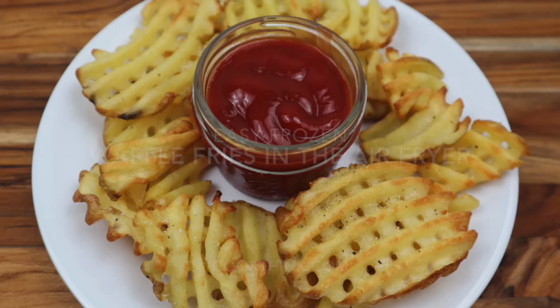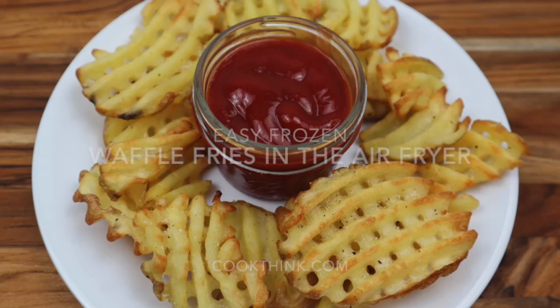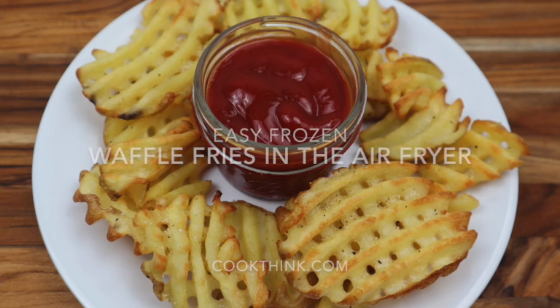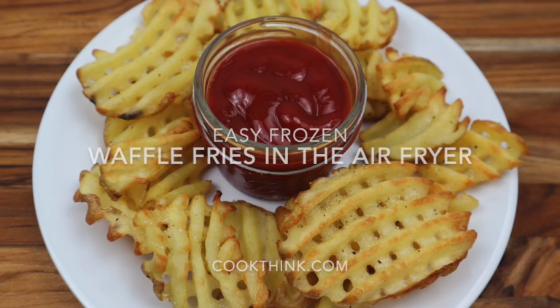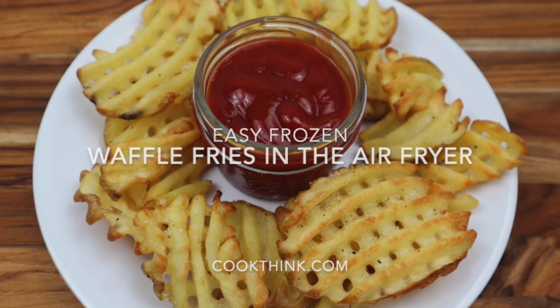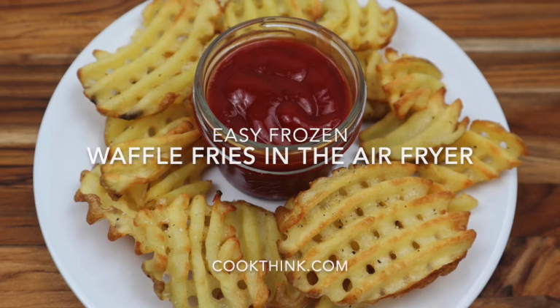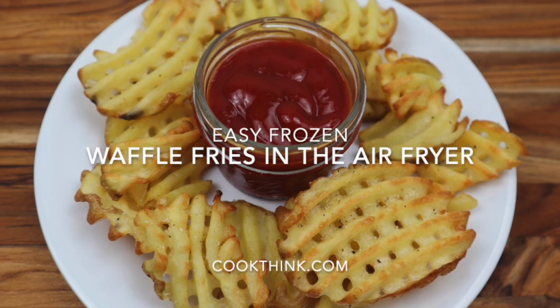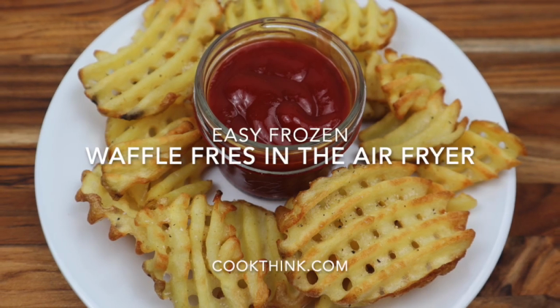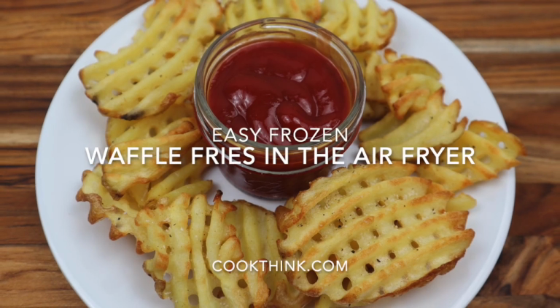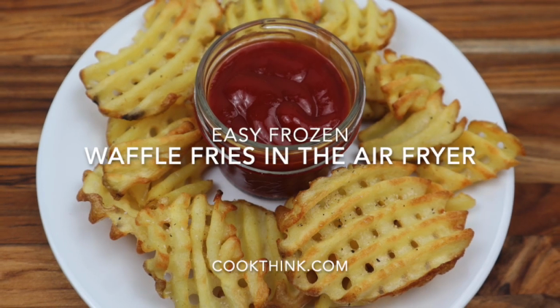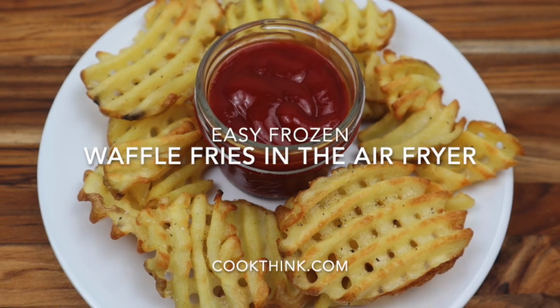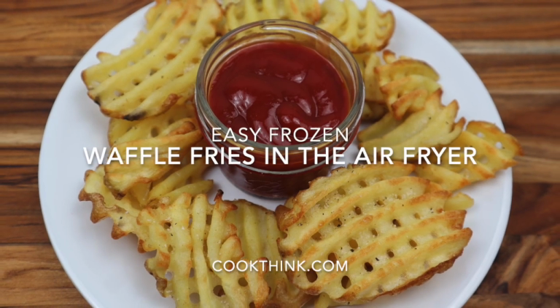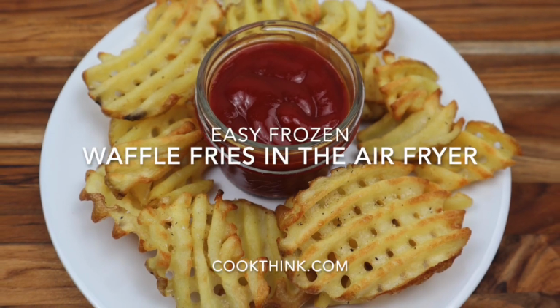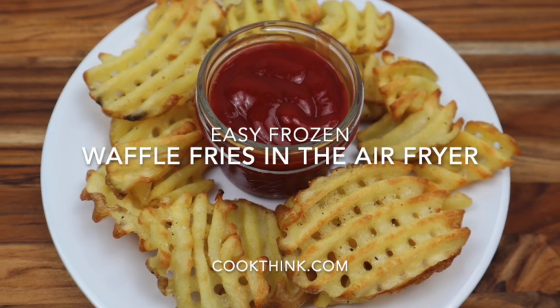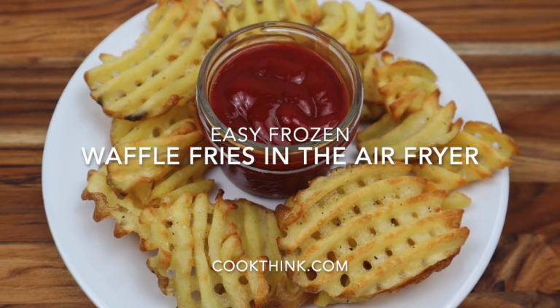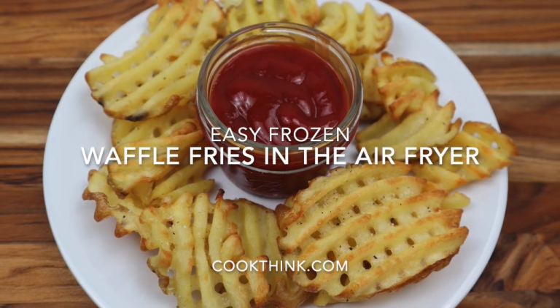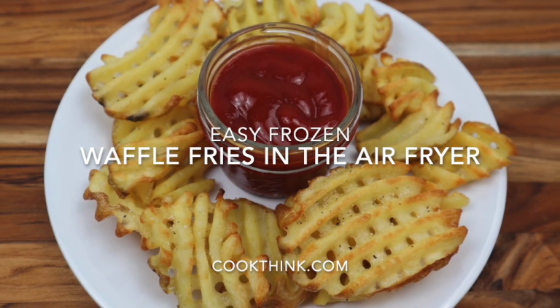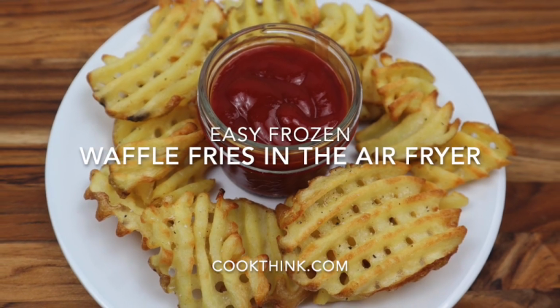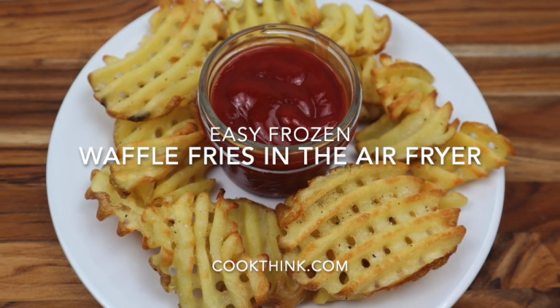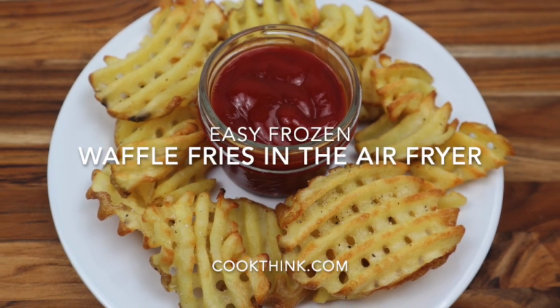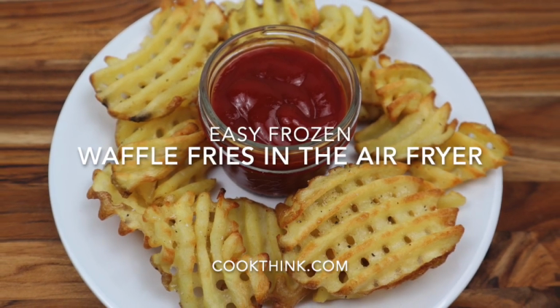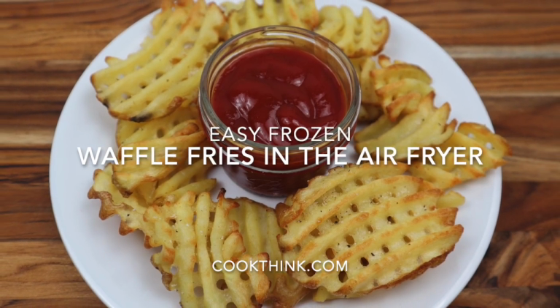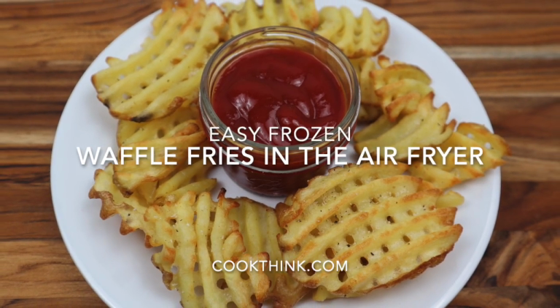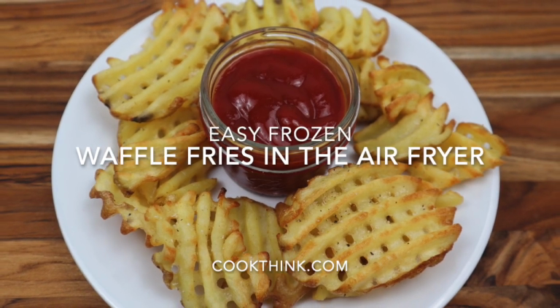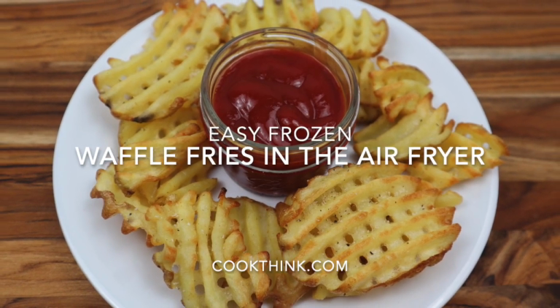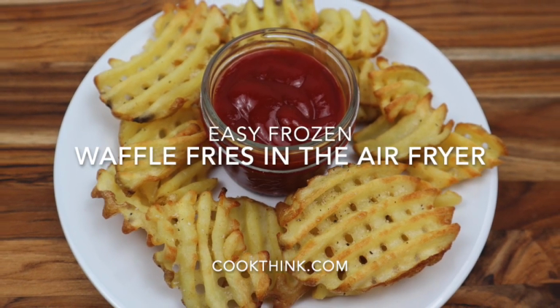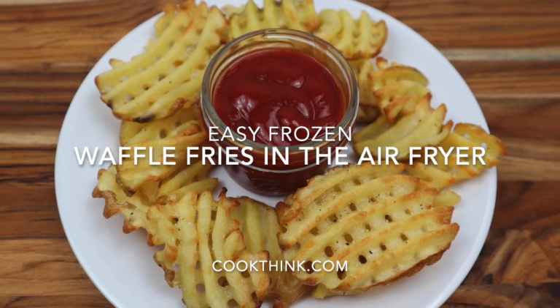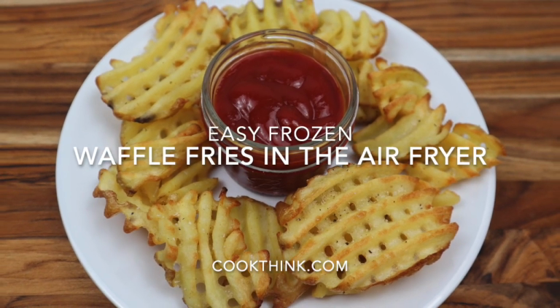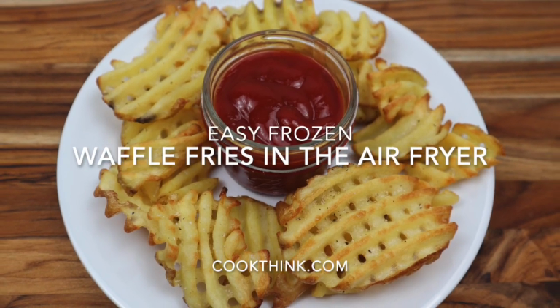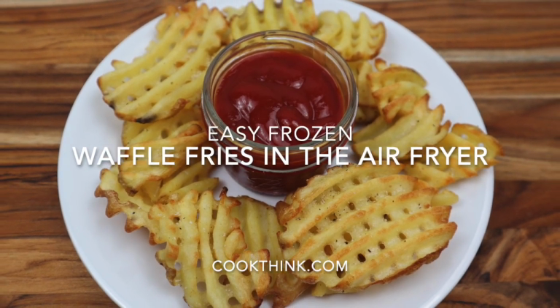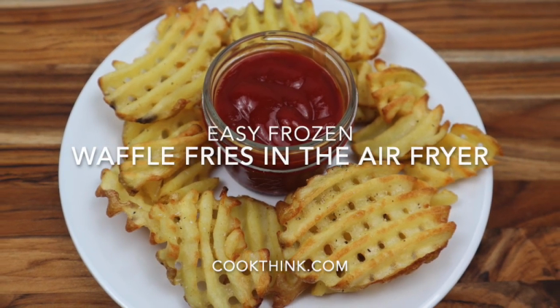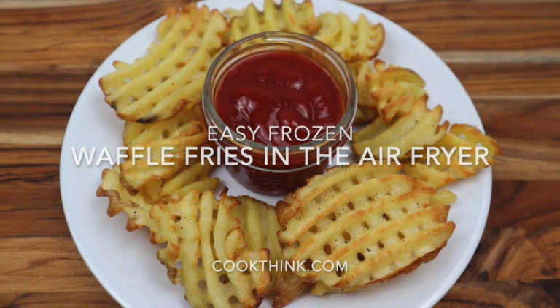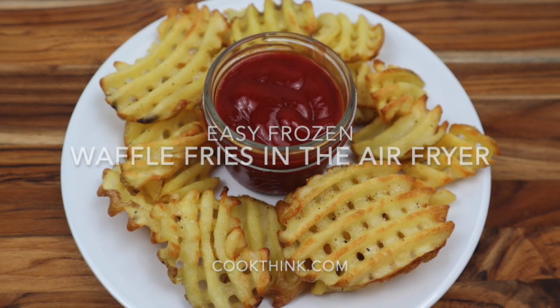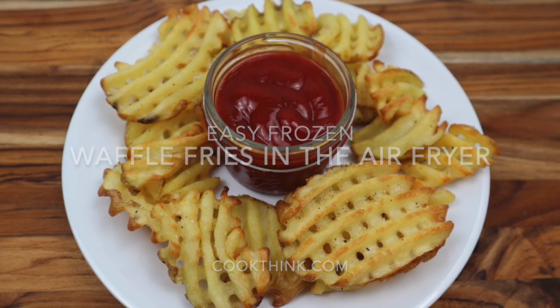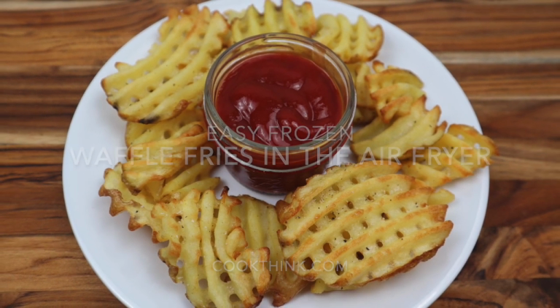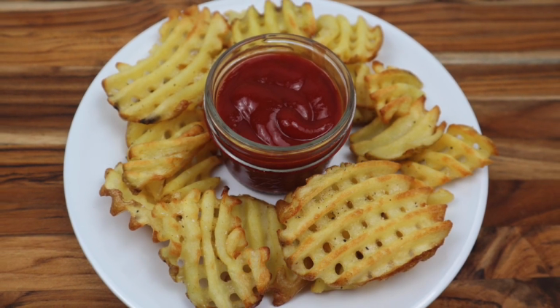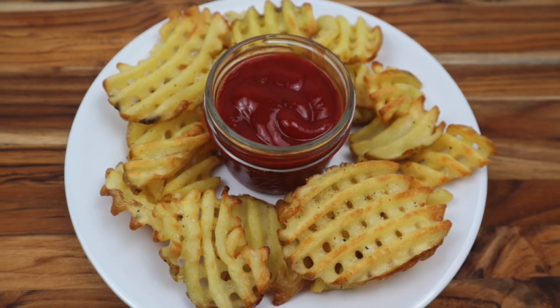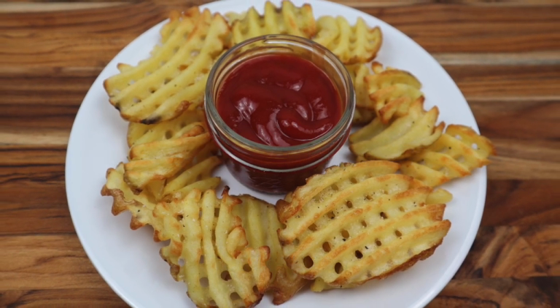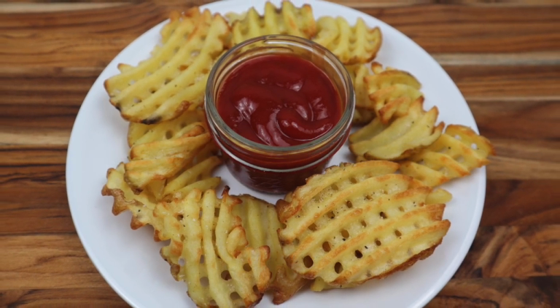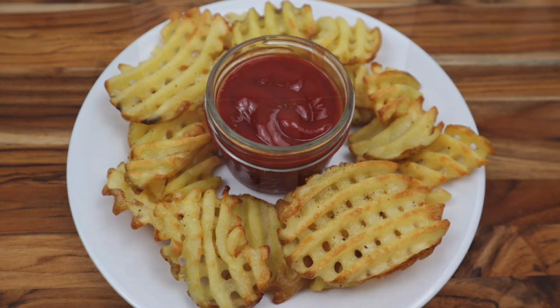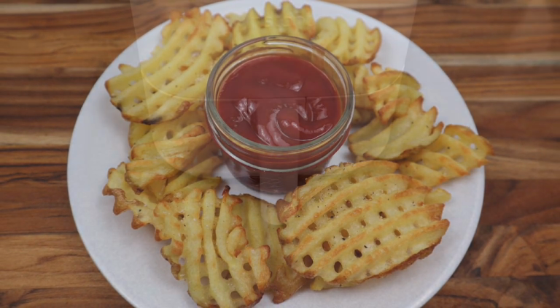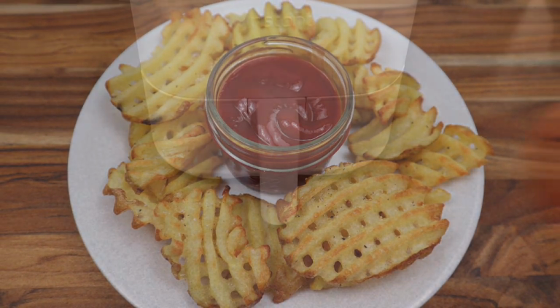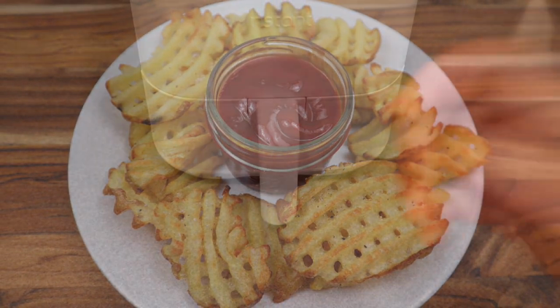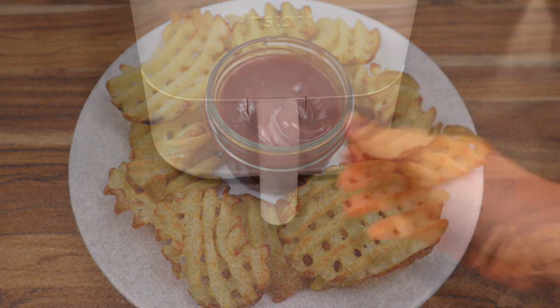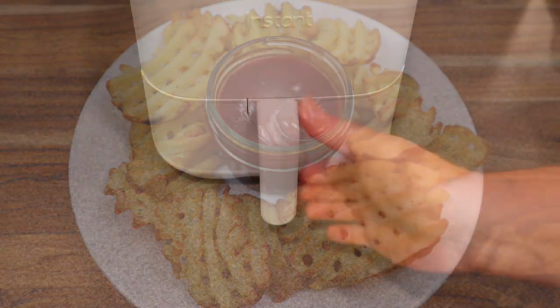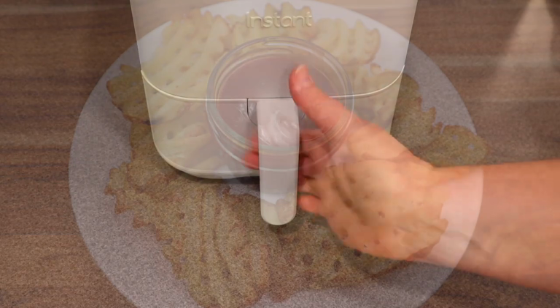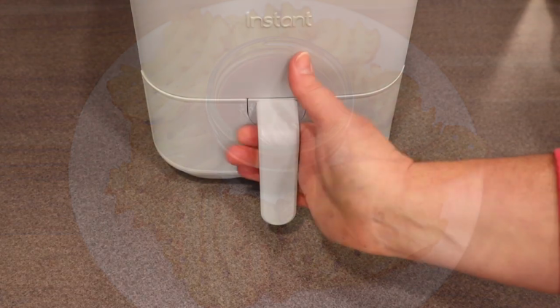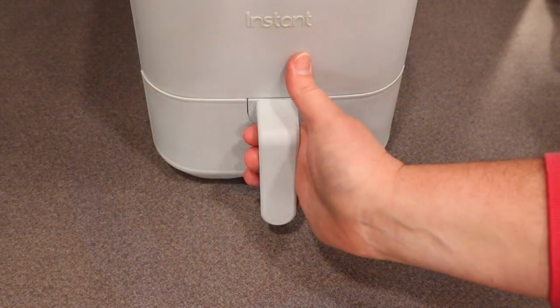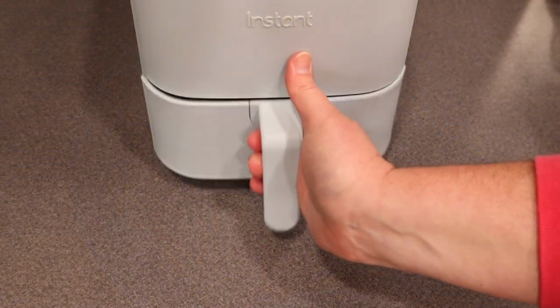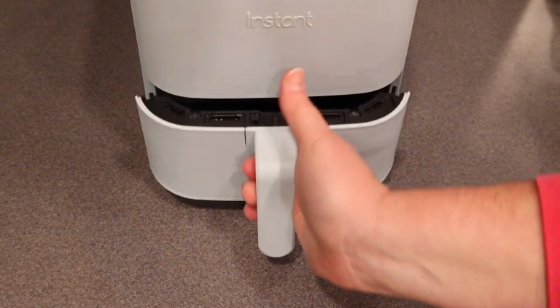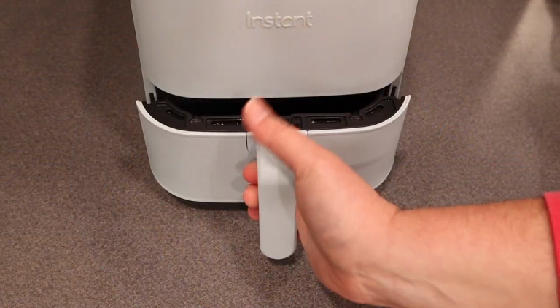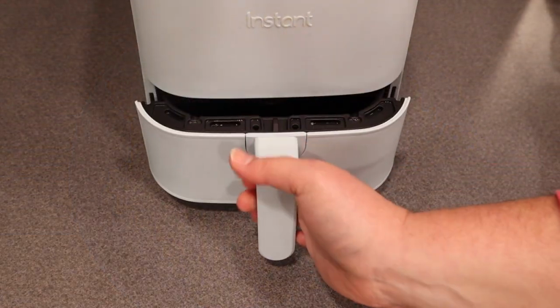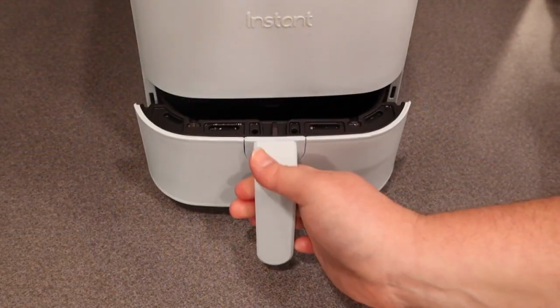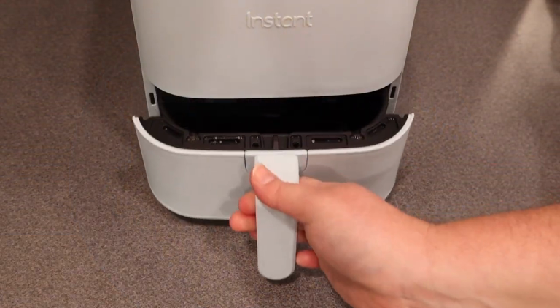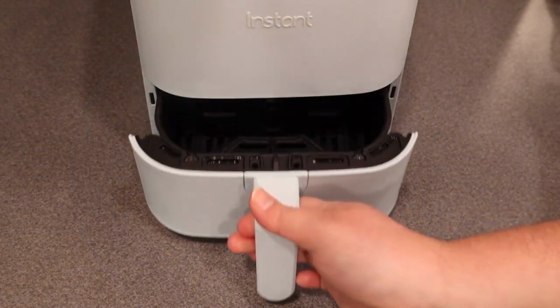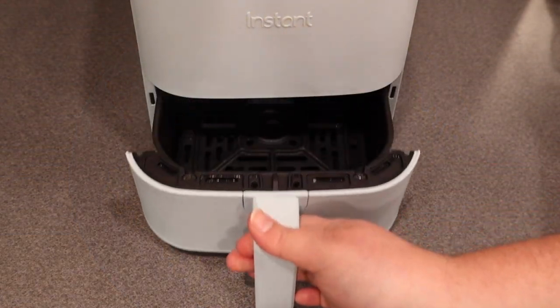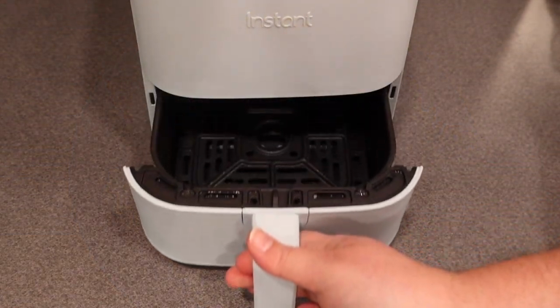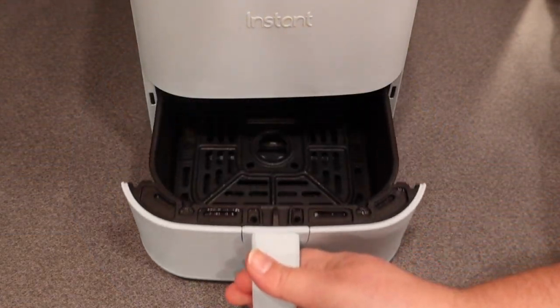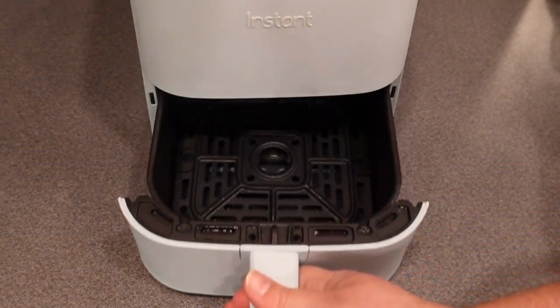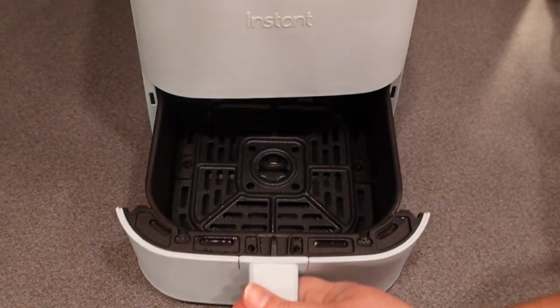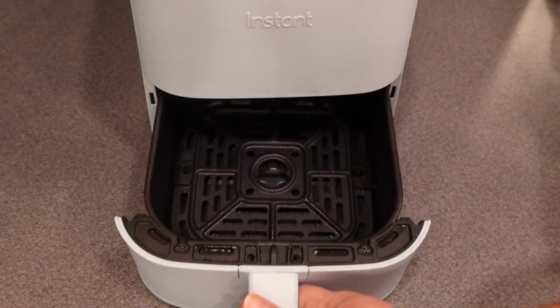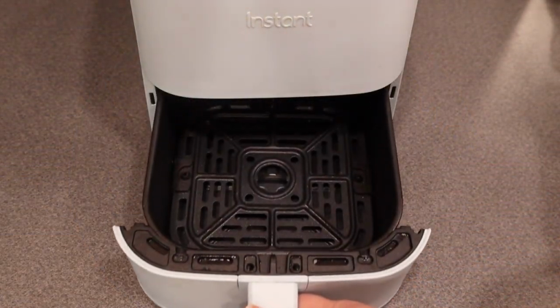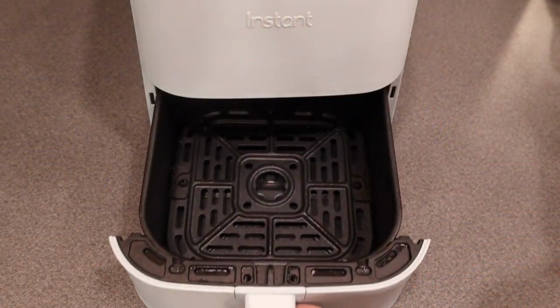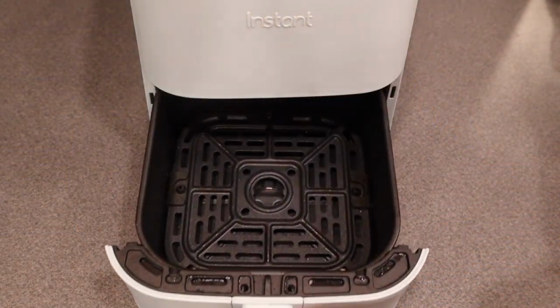Today at CookThink we're going to show you how to make easy frozen waffle fries in the air fryer. These are so easy and they taste great.